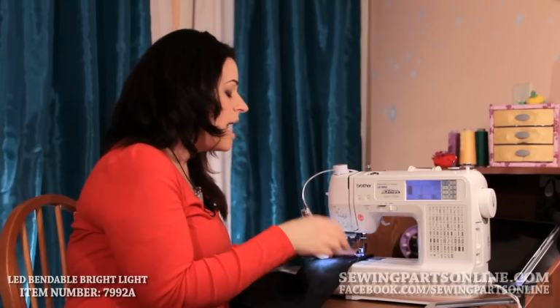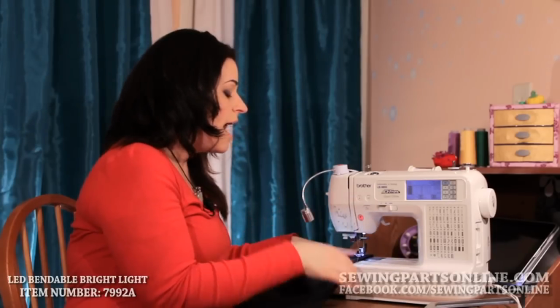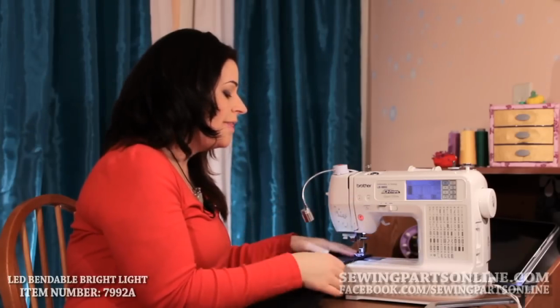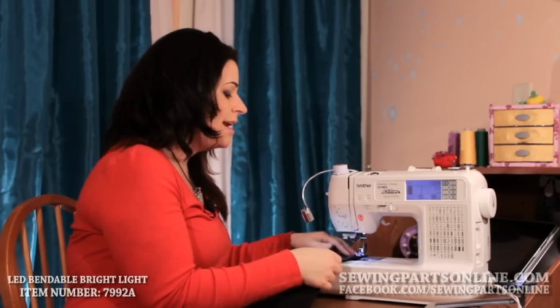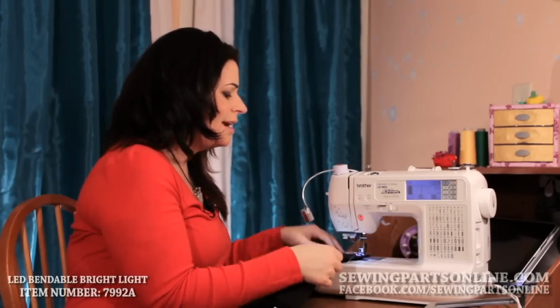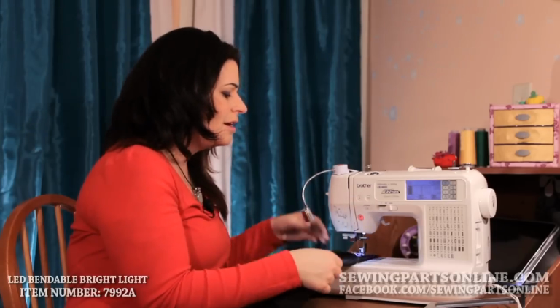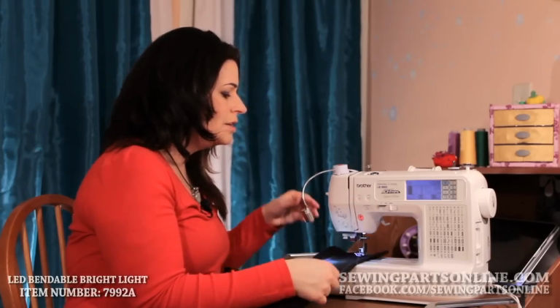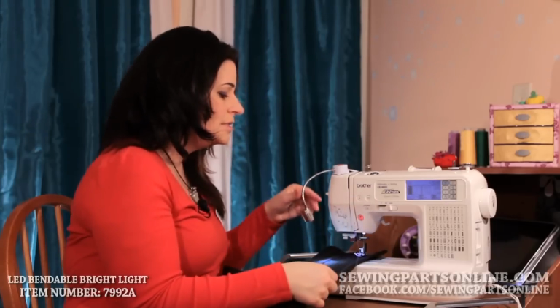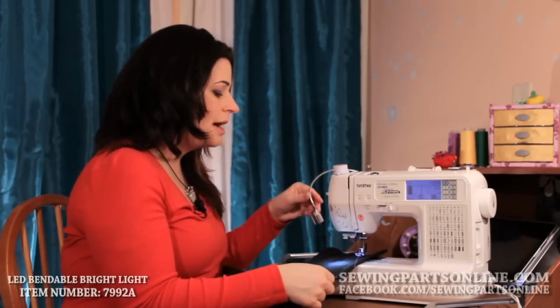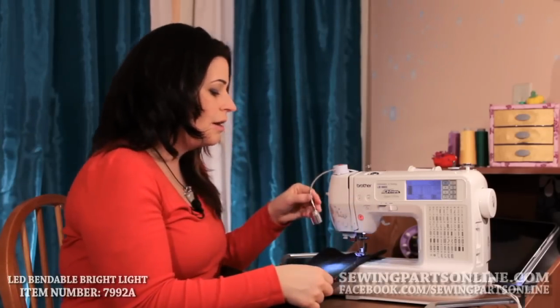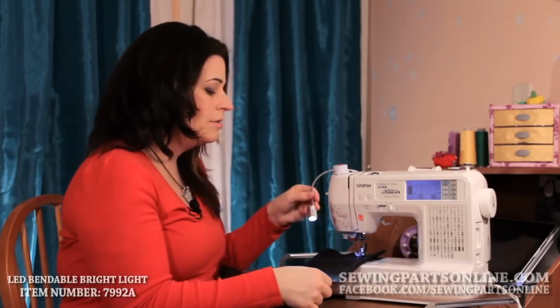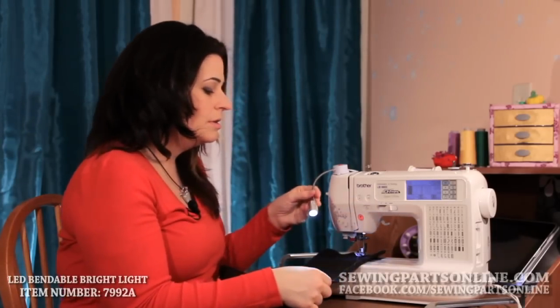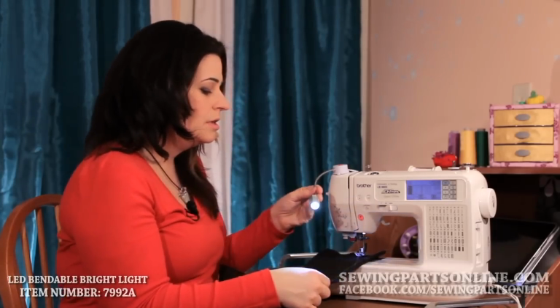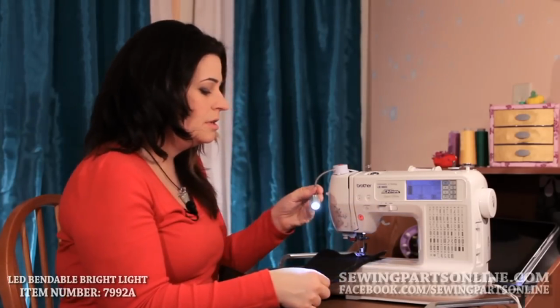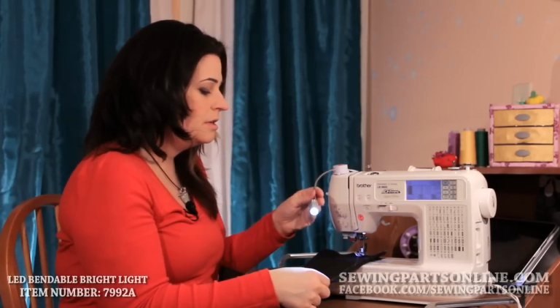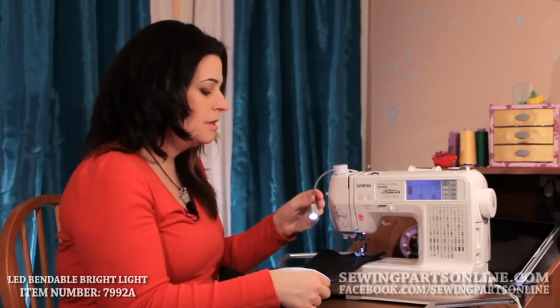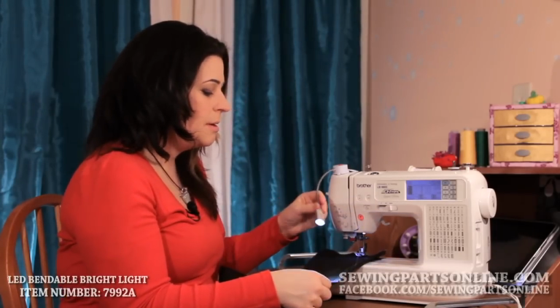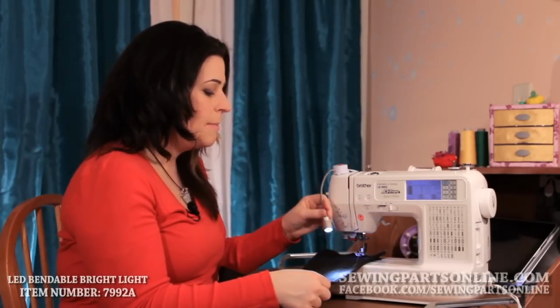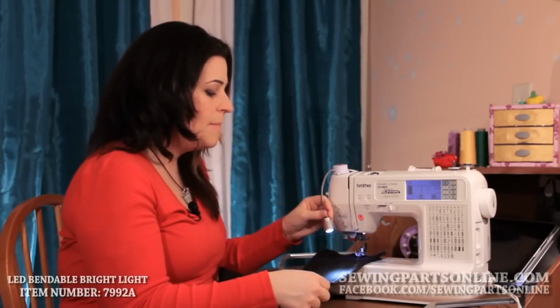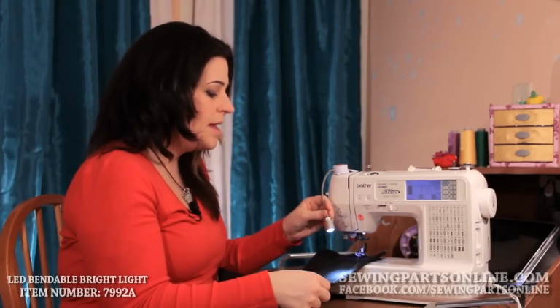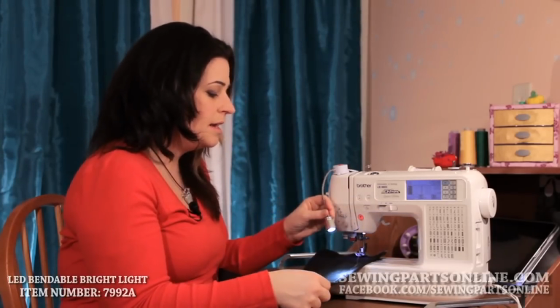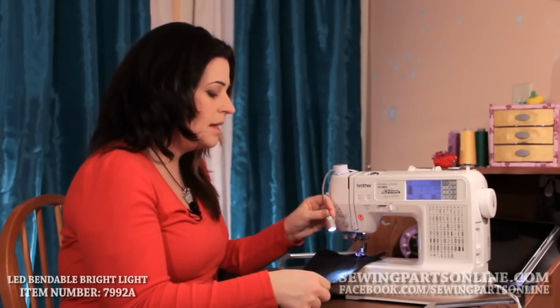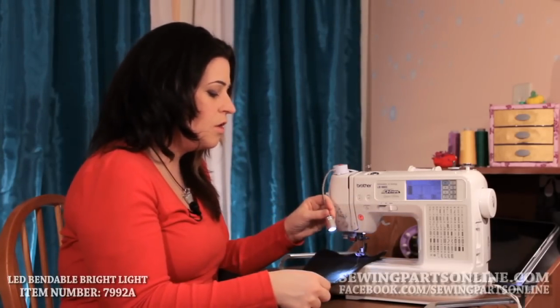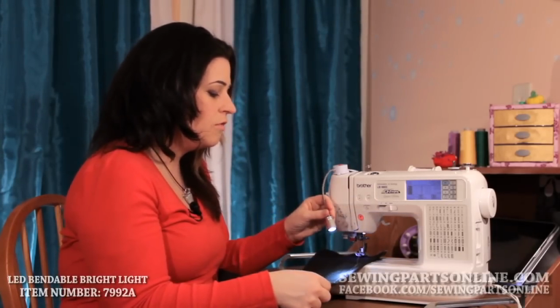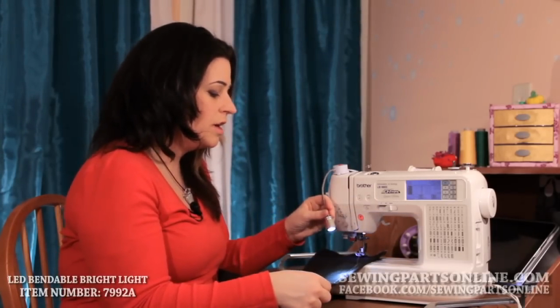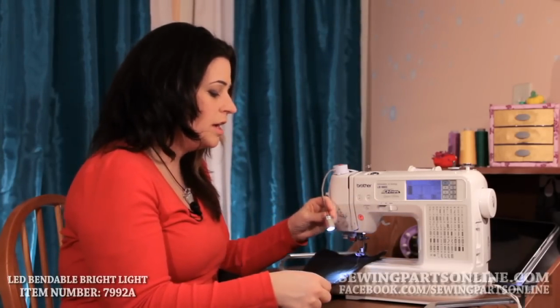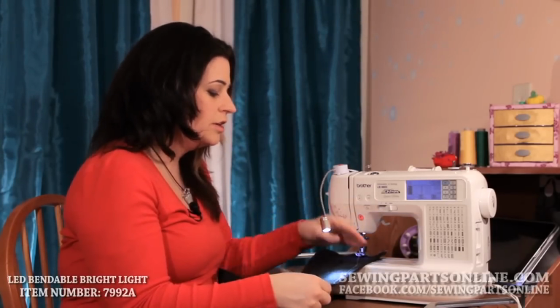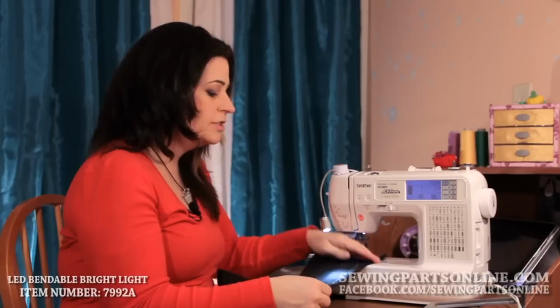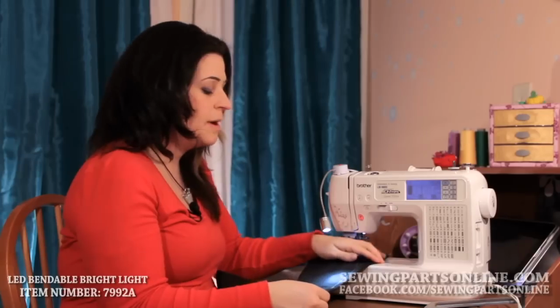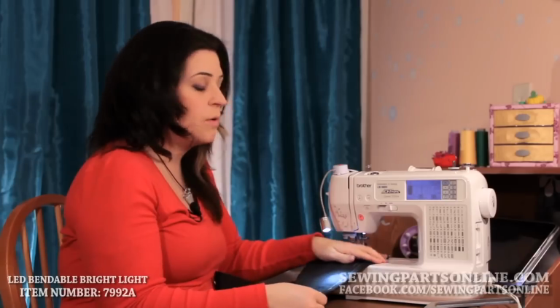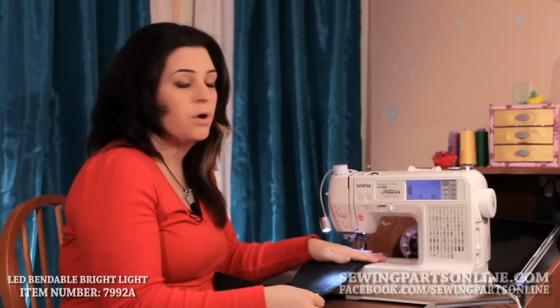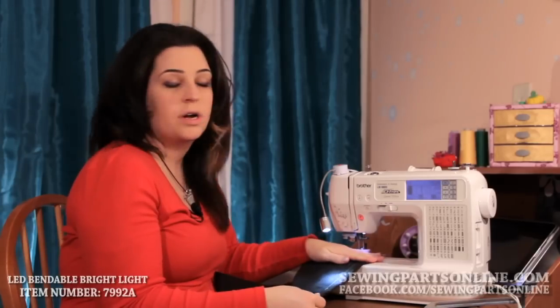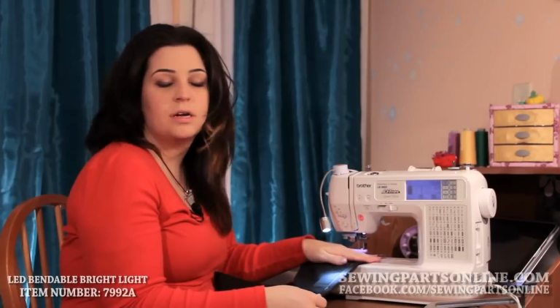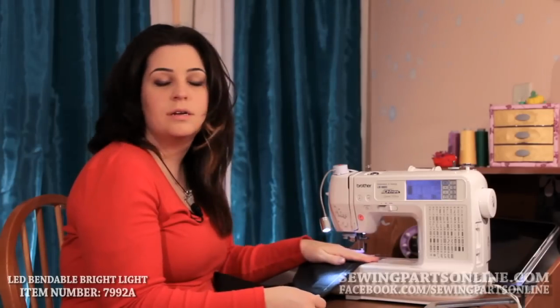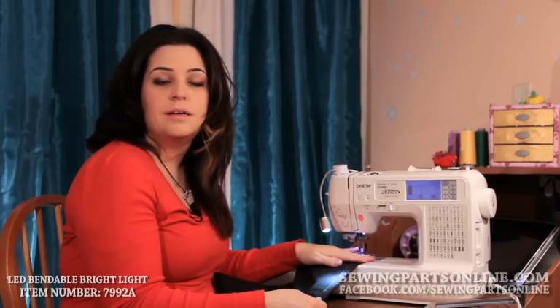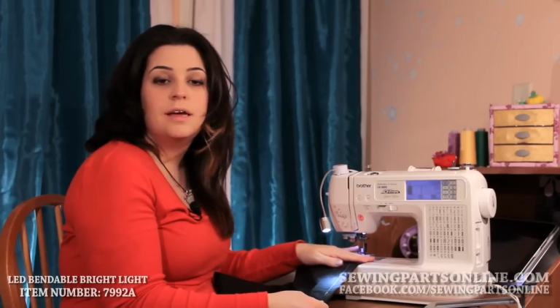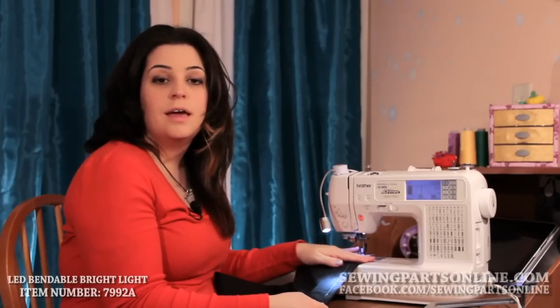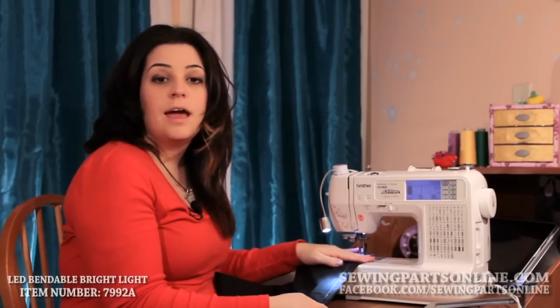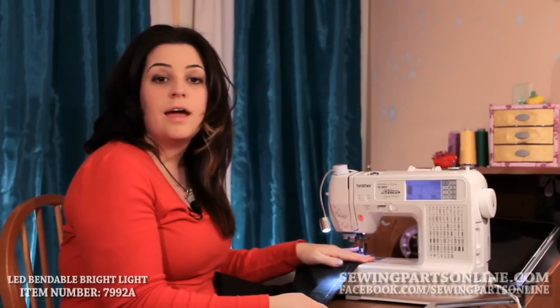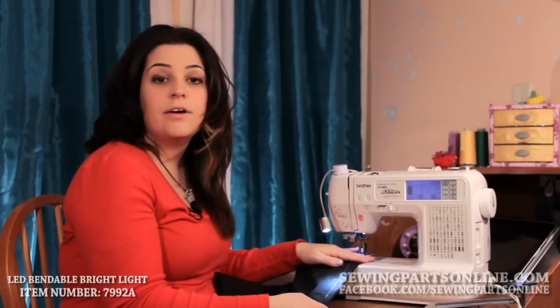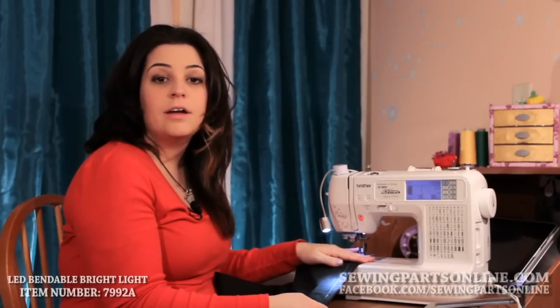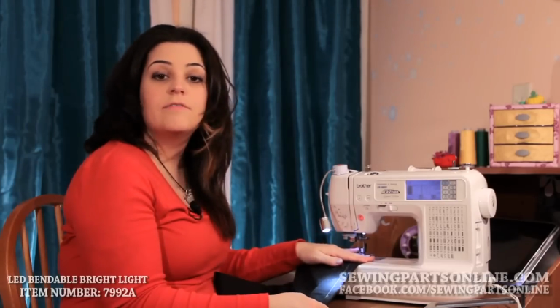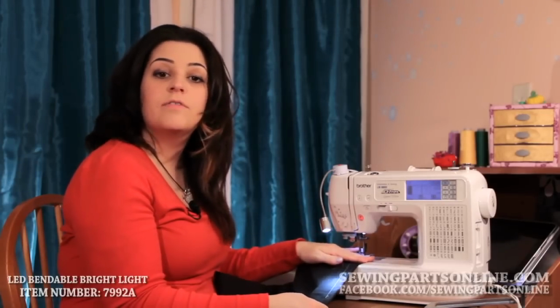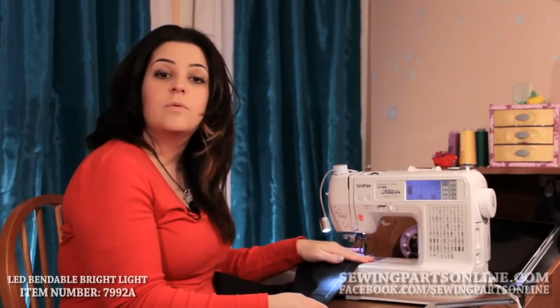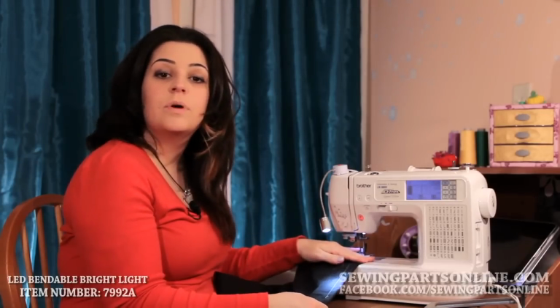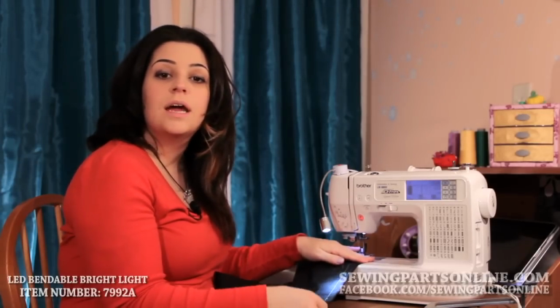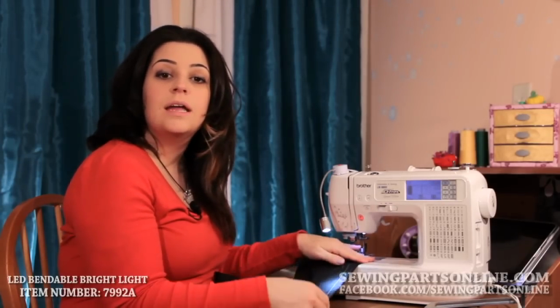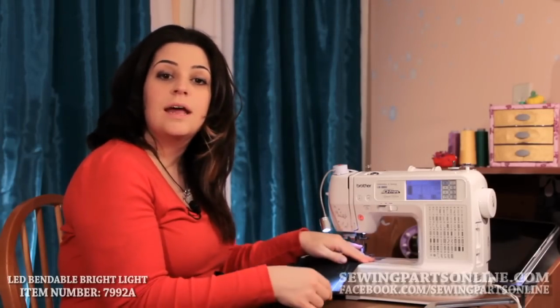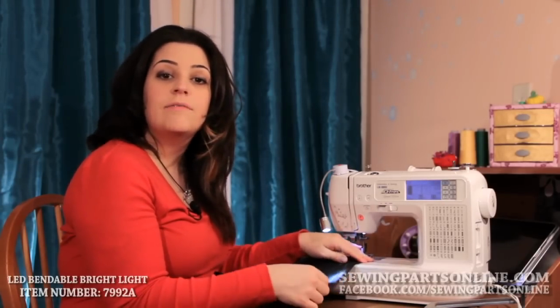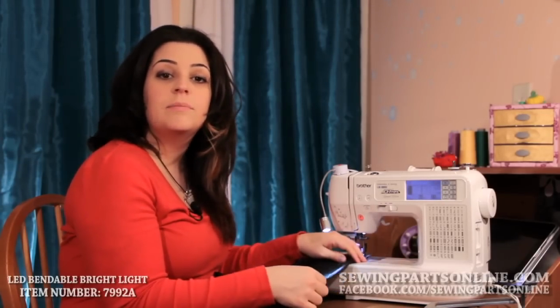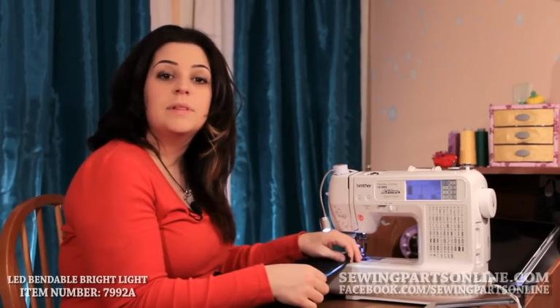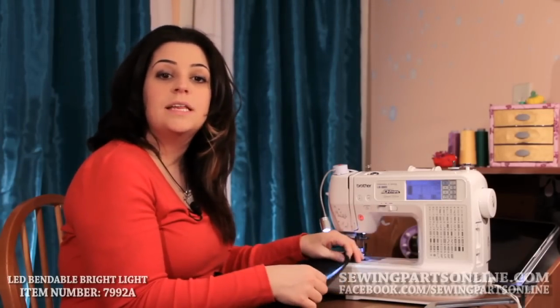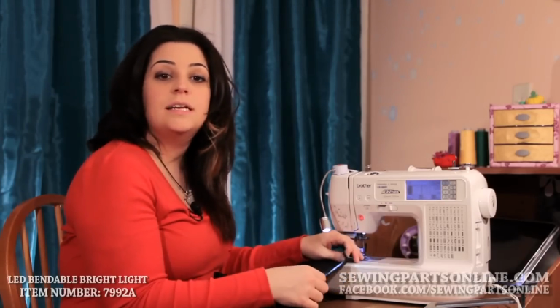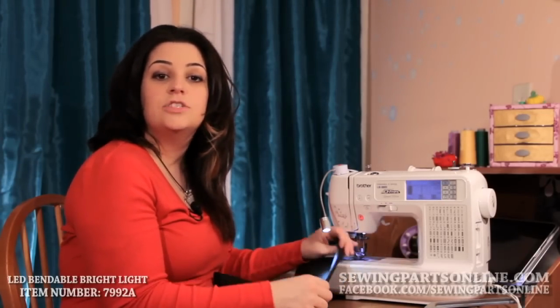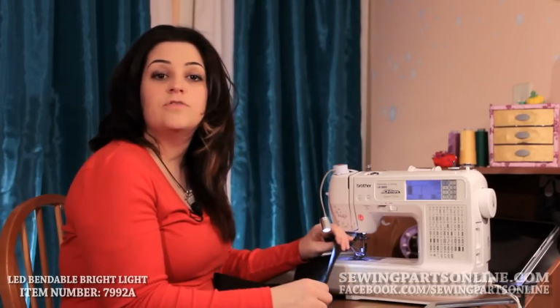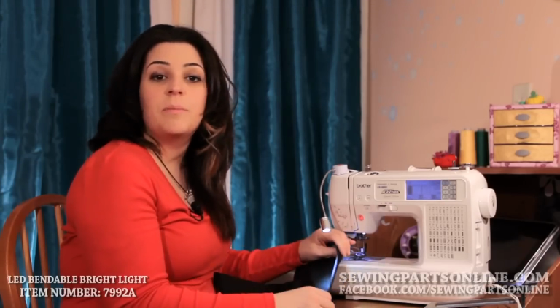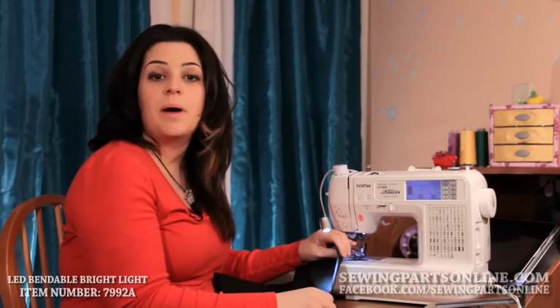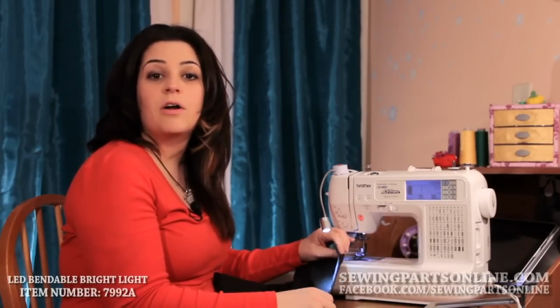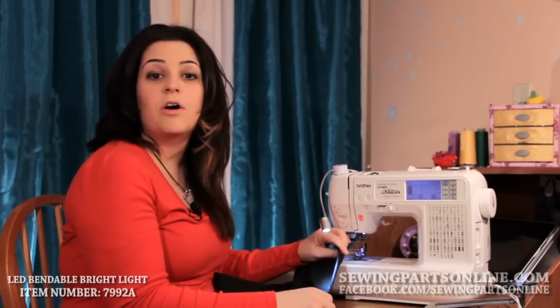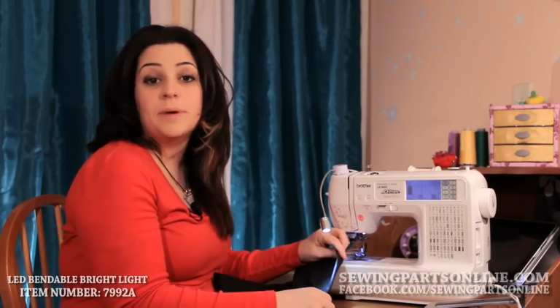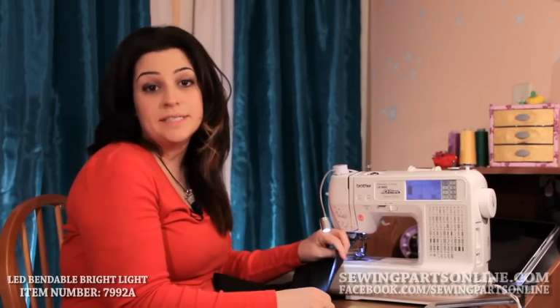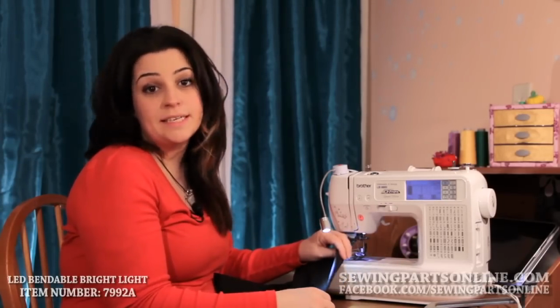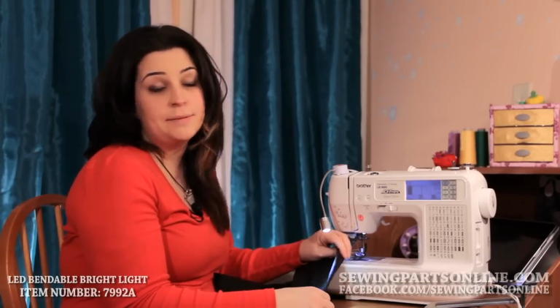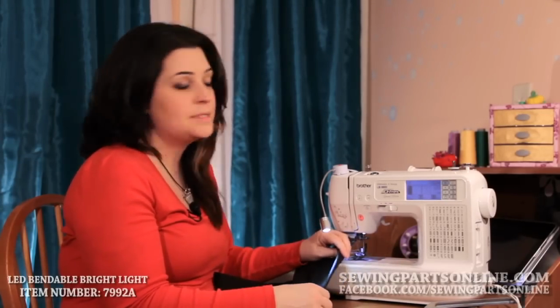And then I can also bend it over here to my work area for when I inevitably need to rip out all my seams.